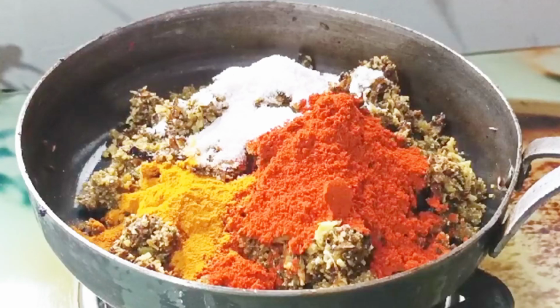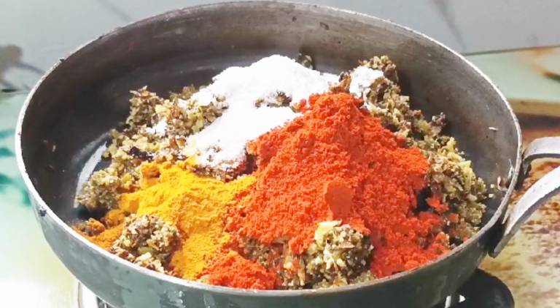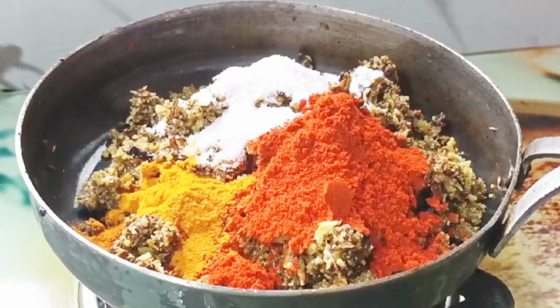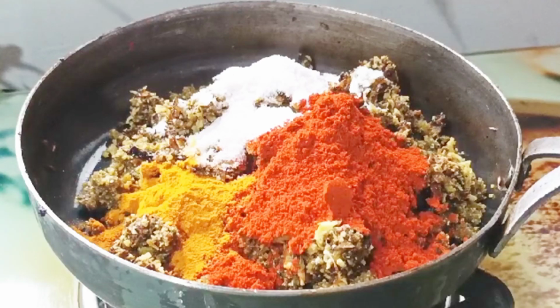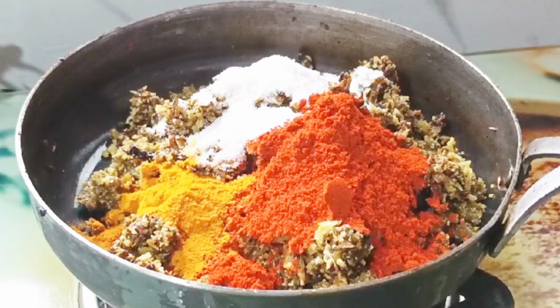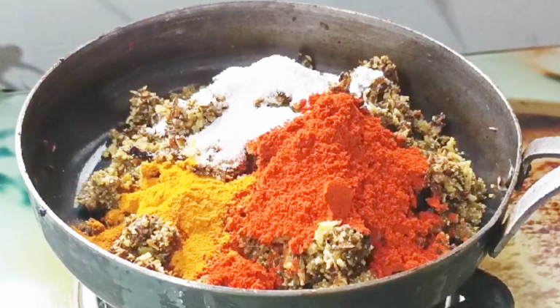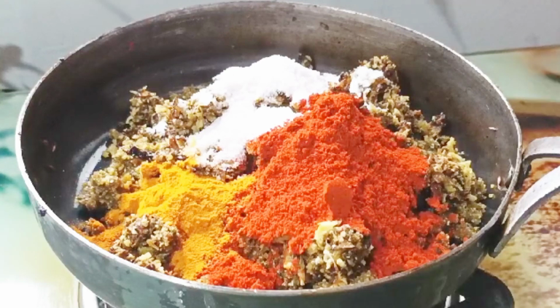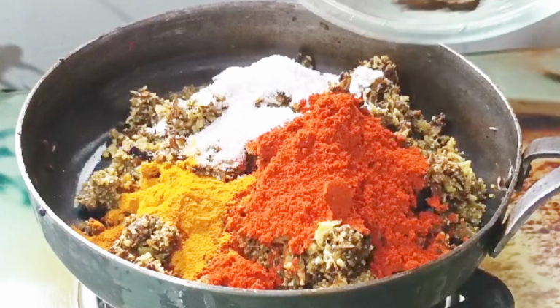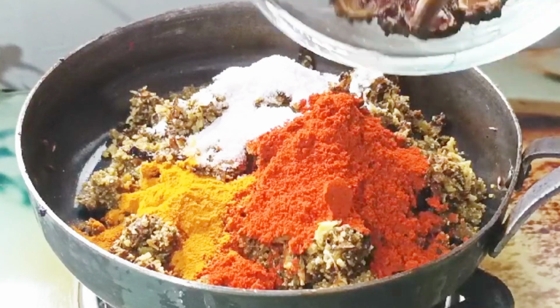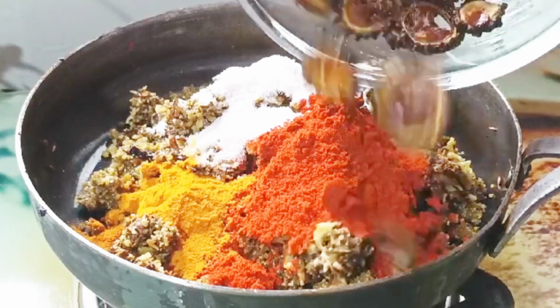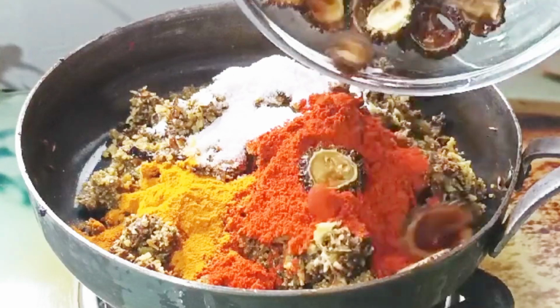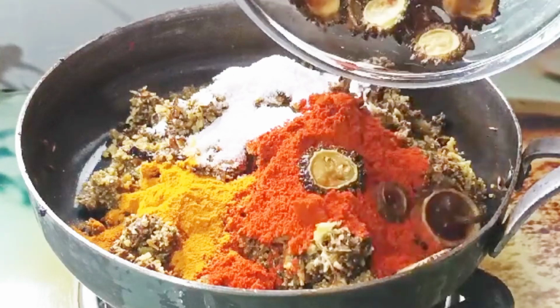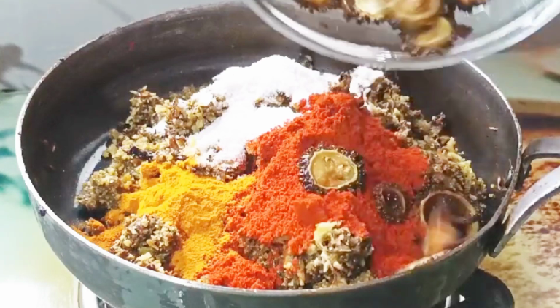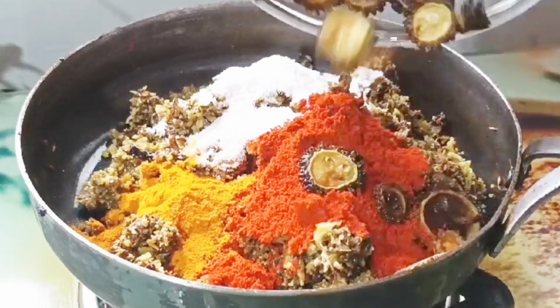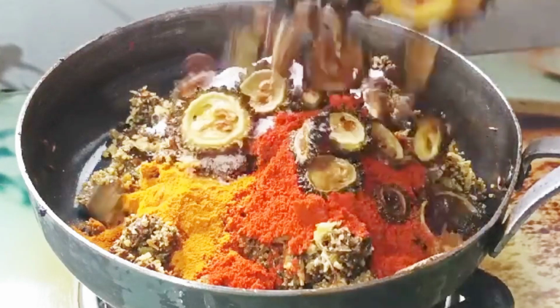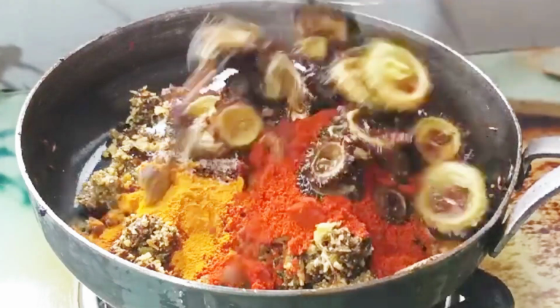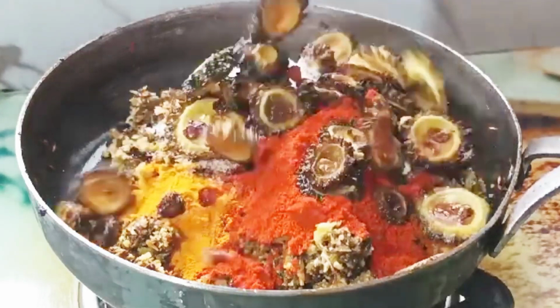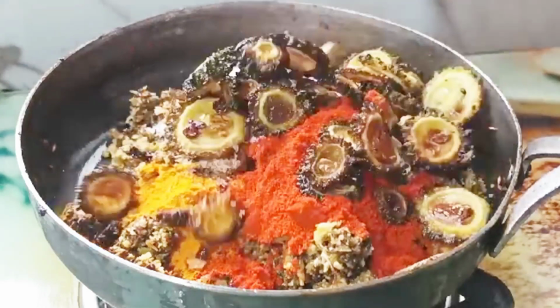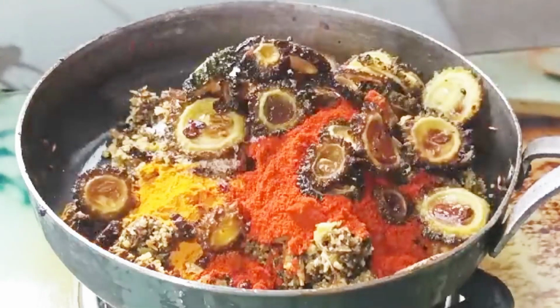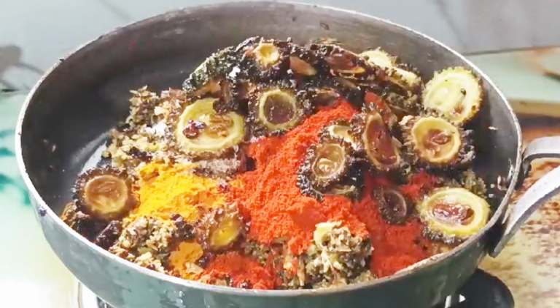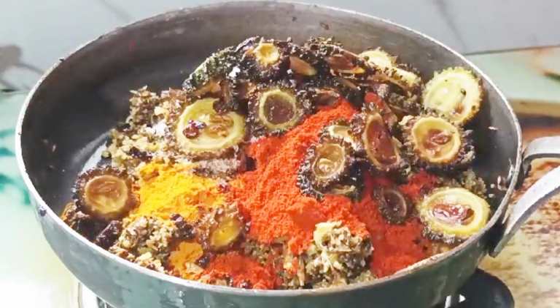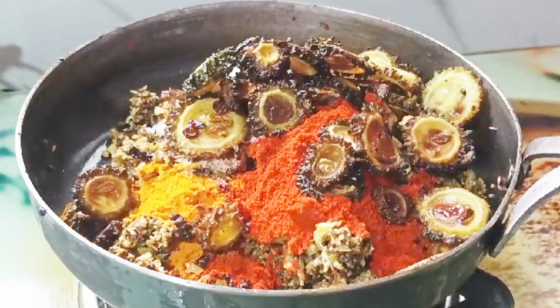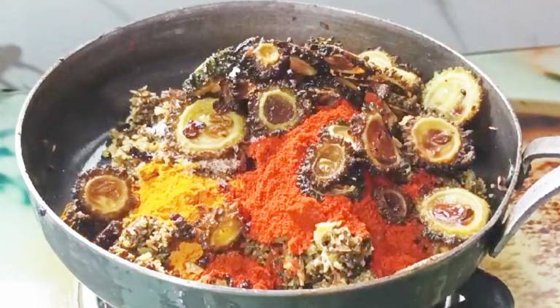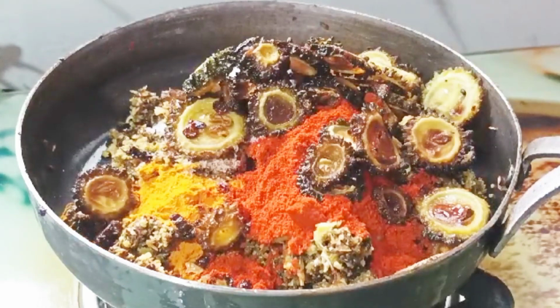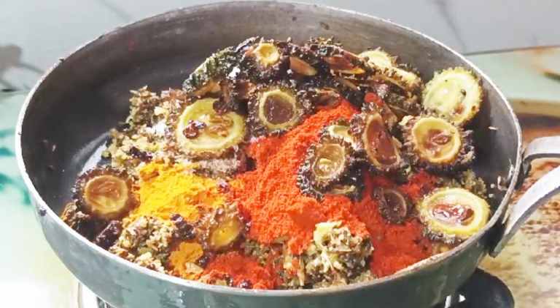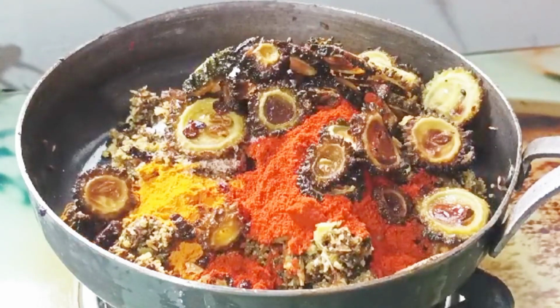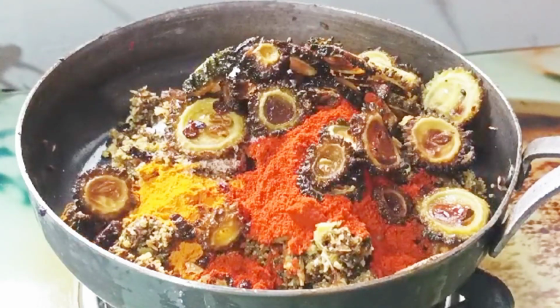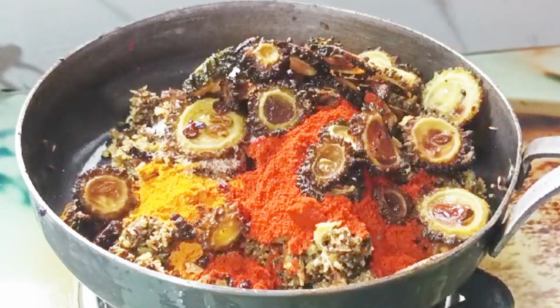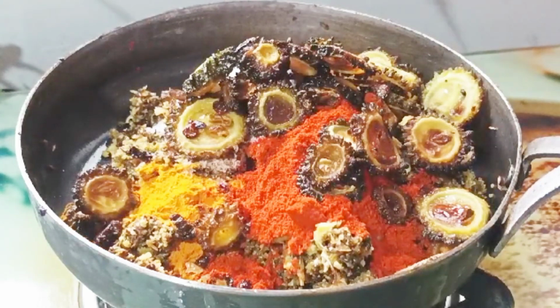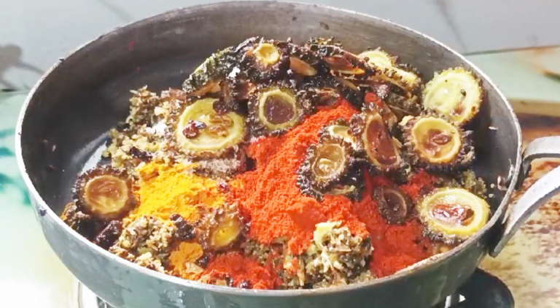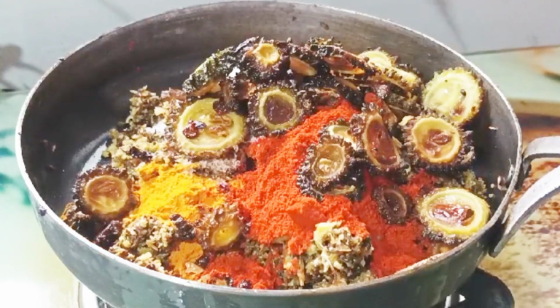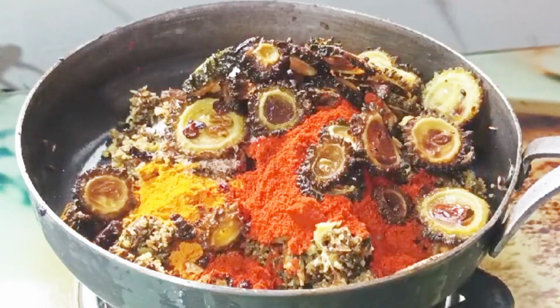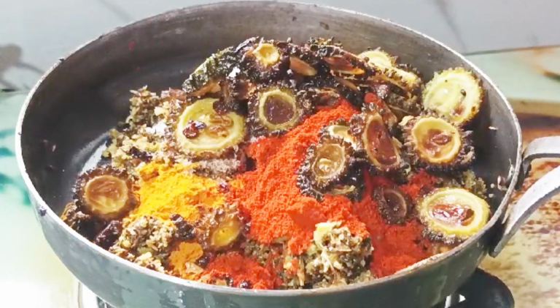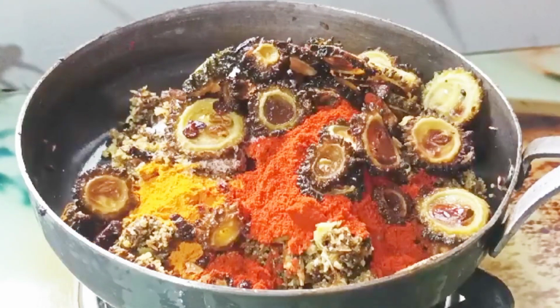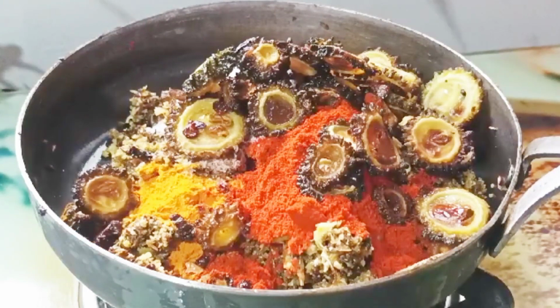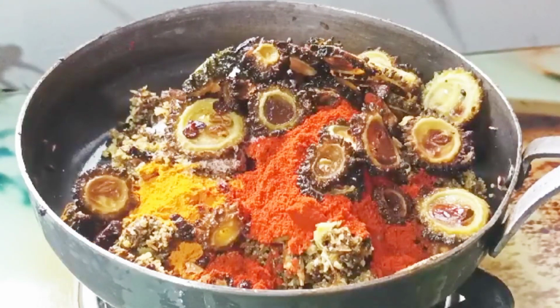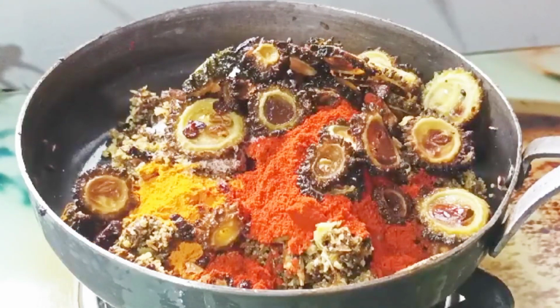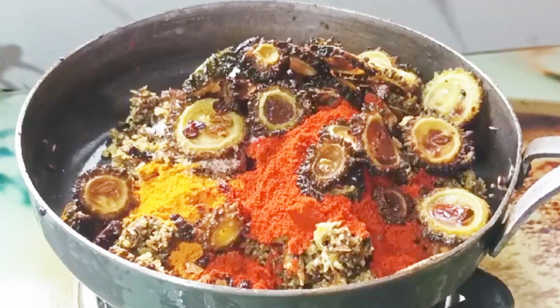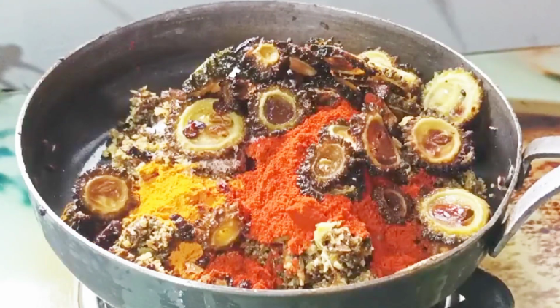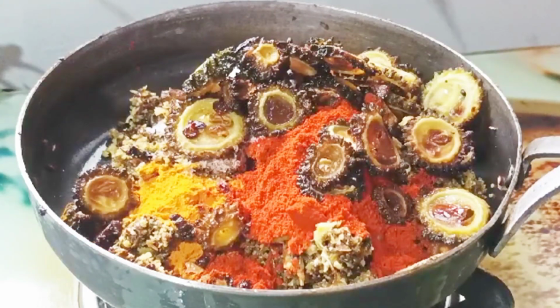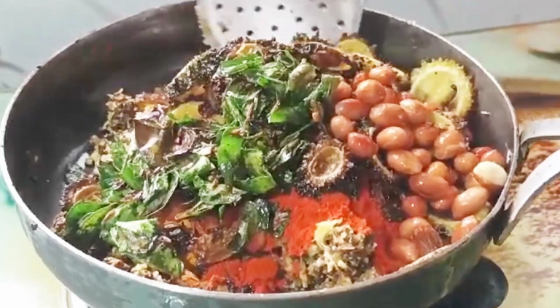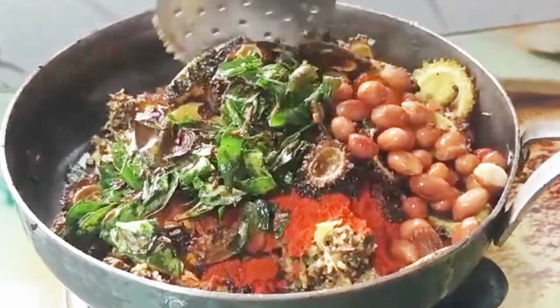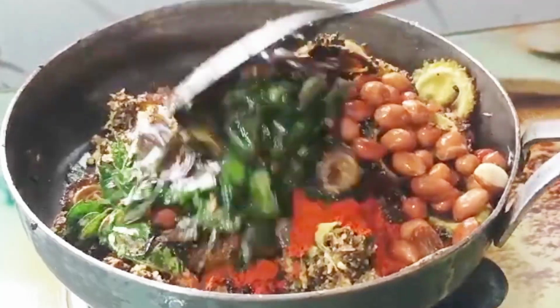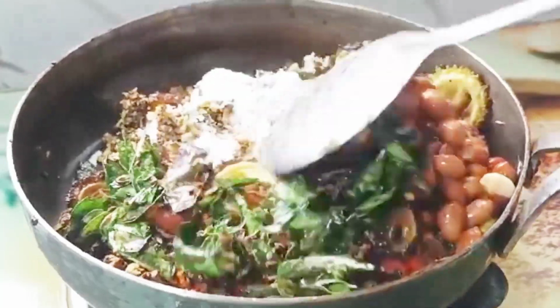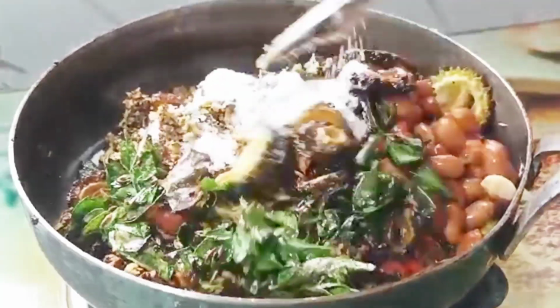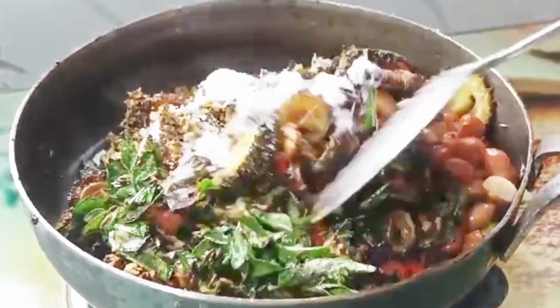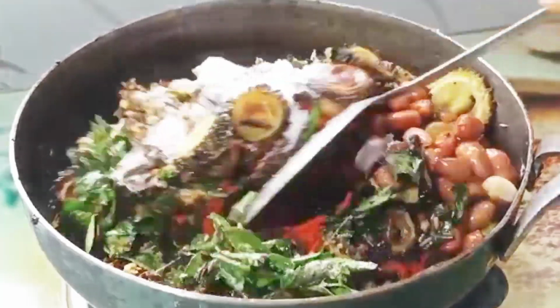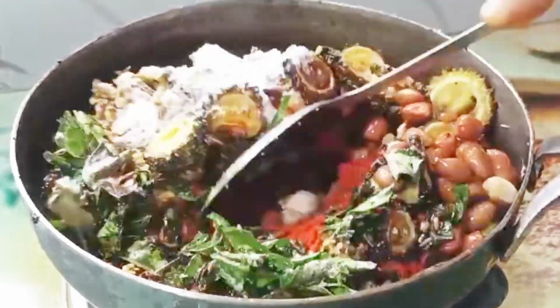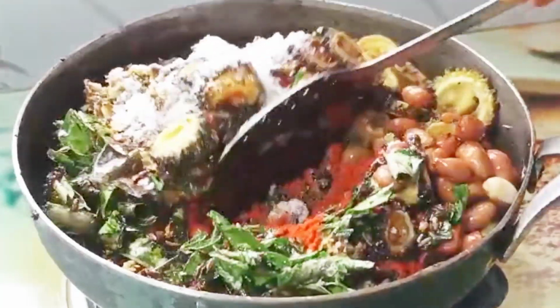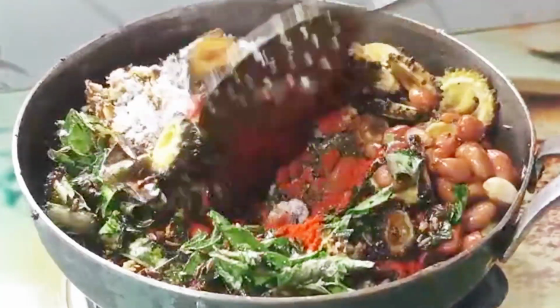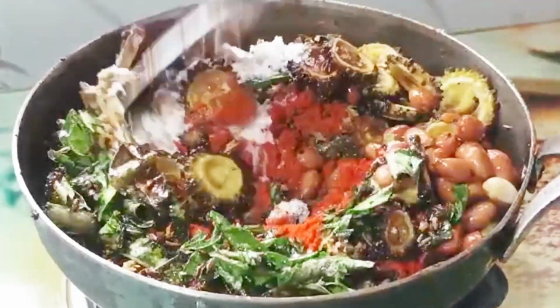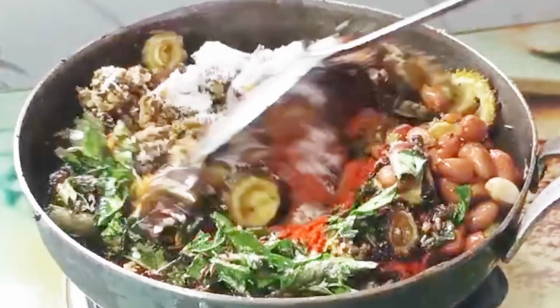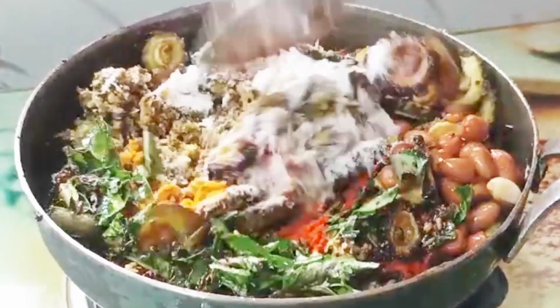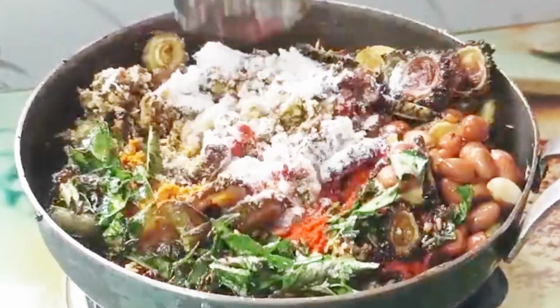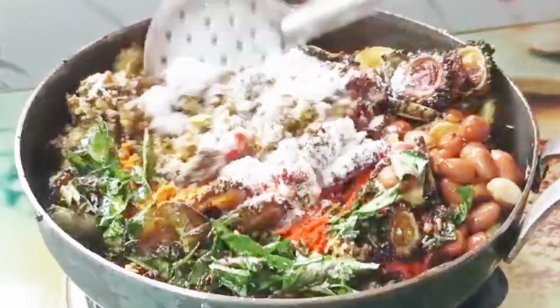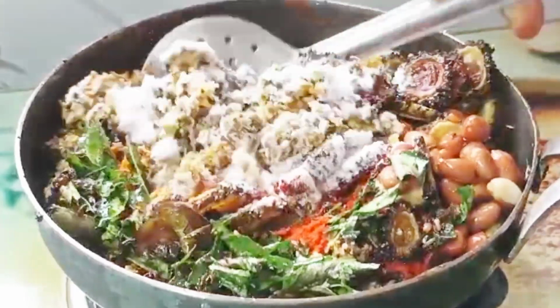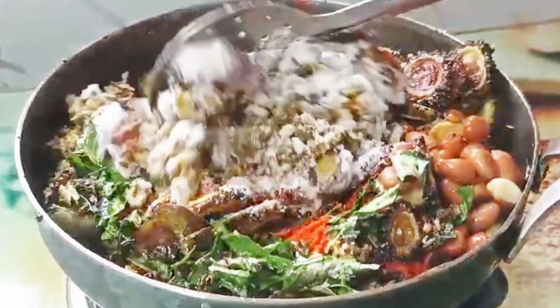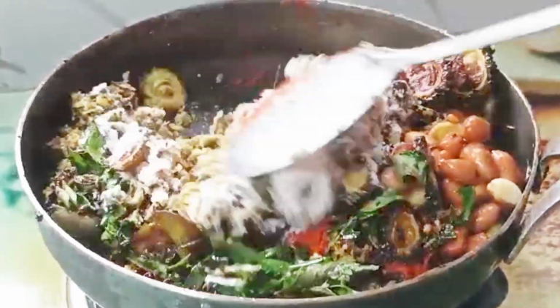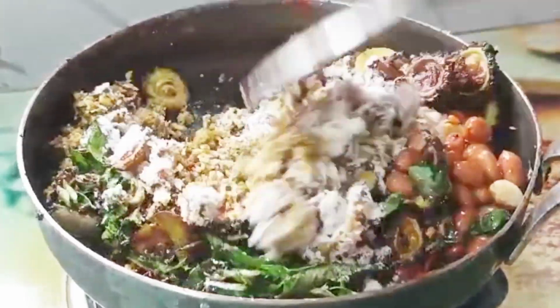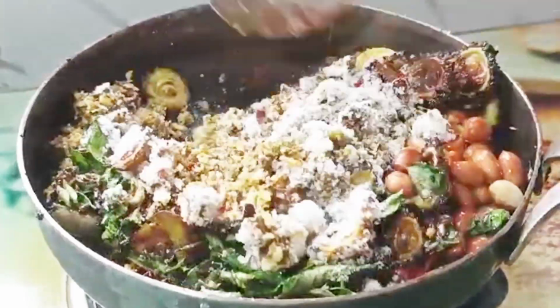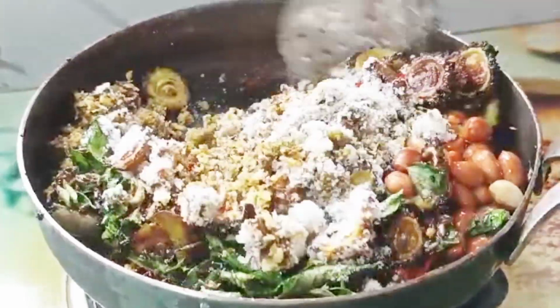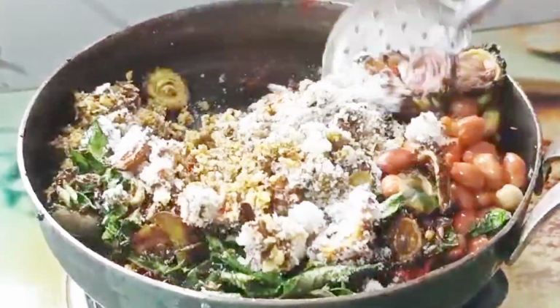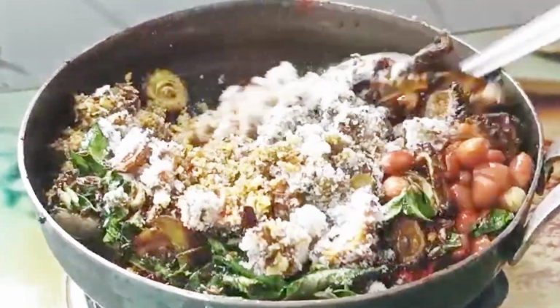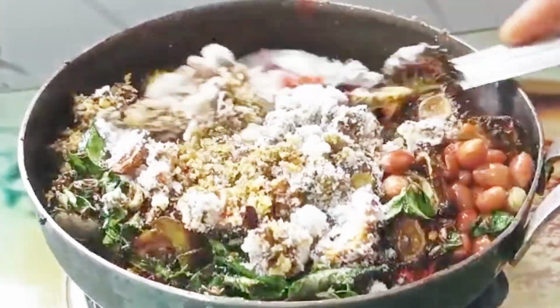Hi Andy, Namaste! Welcome back to my channel, Meenoo's Kitchen & Tips. In this video, we have prepared the food for 10 days.